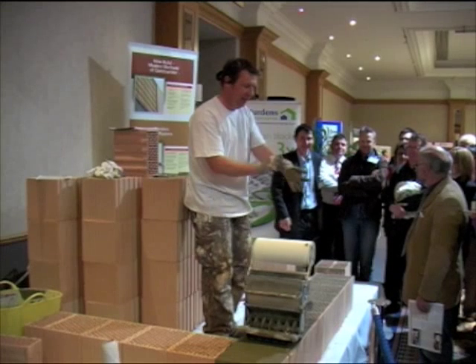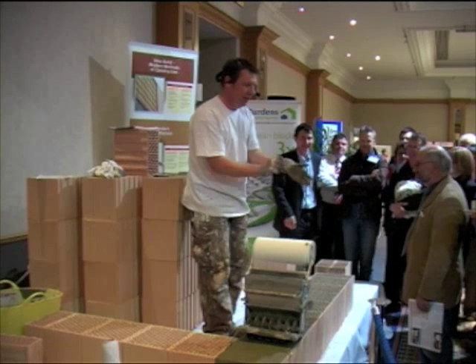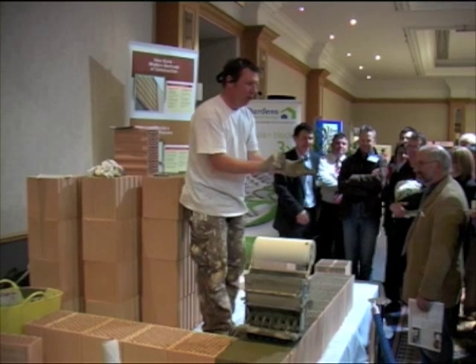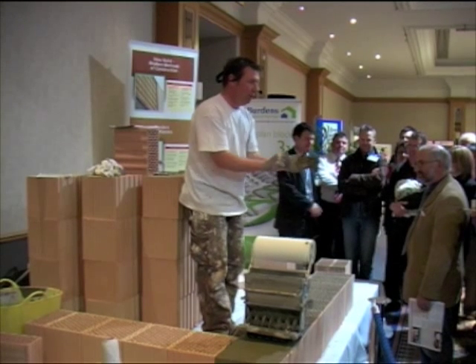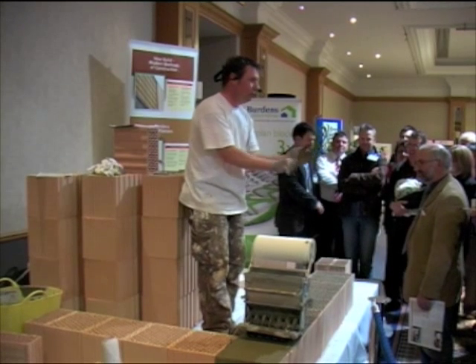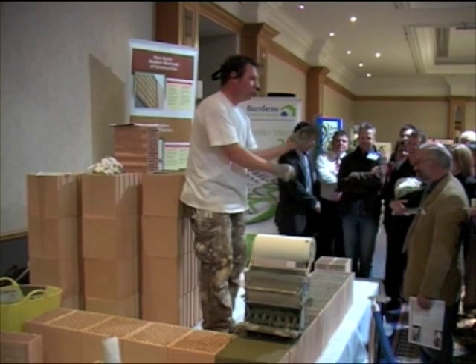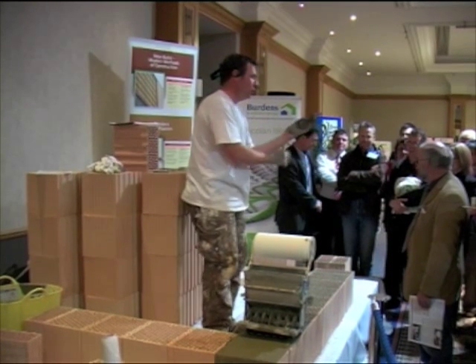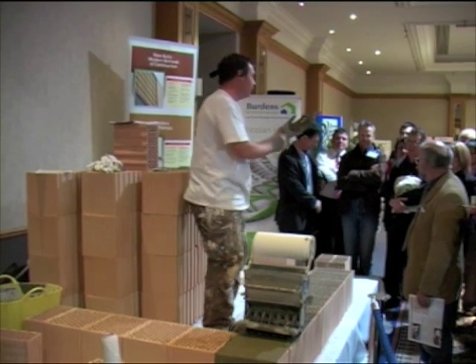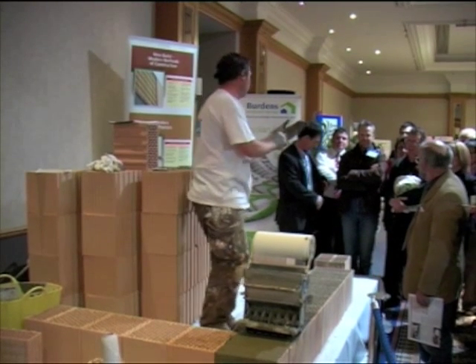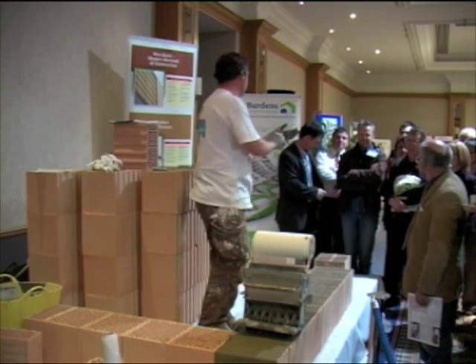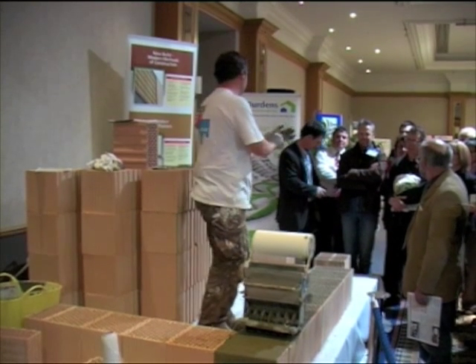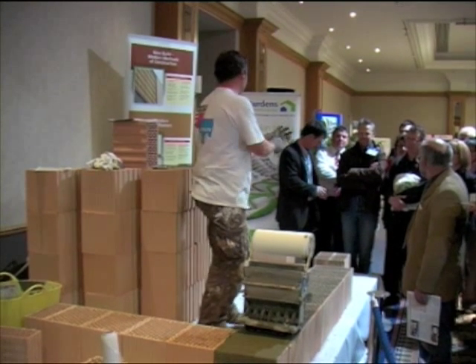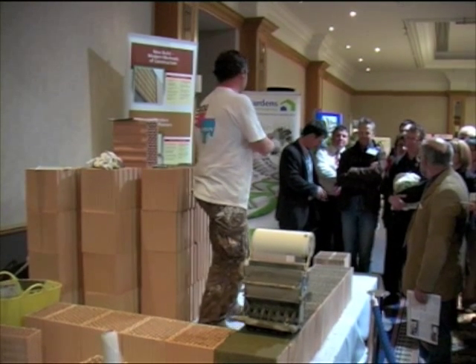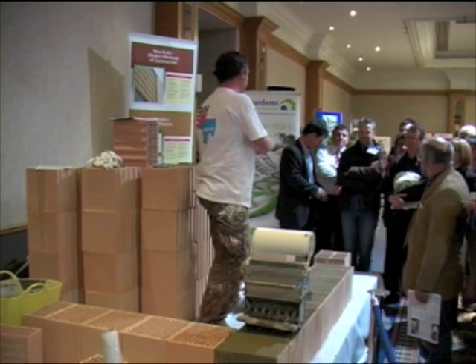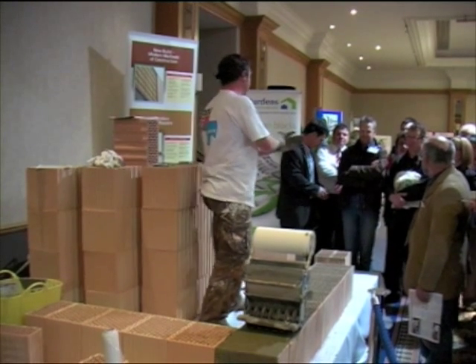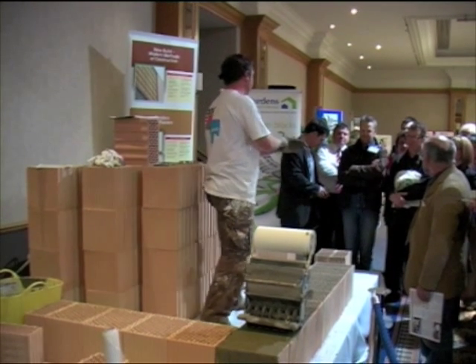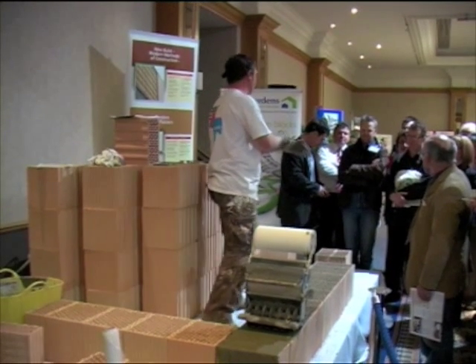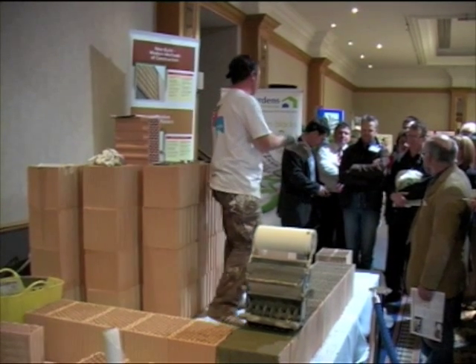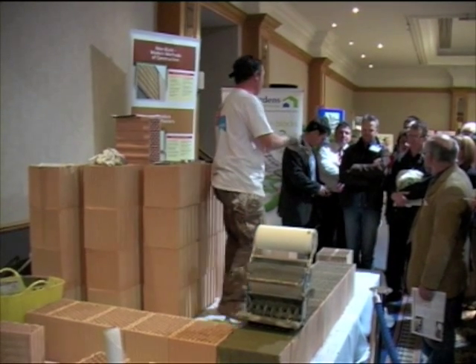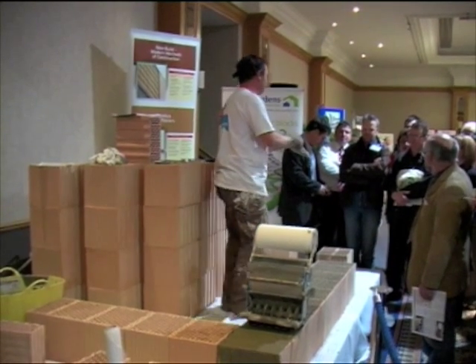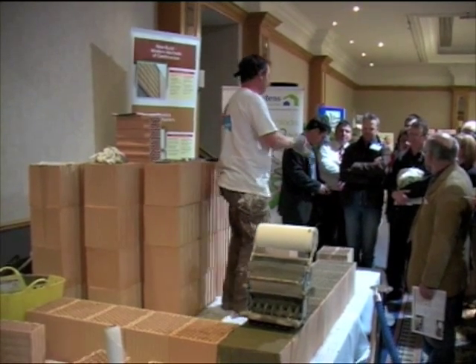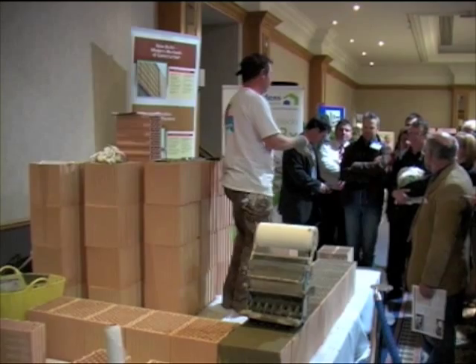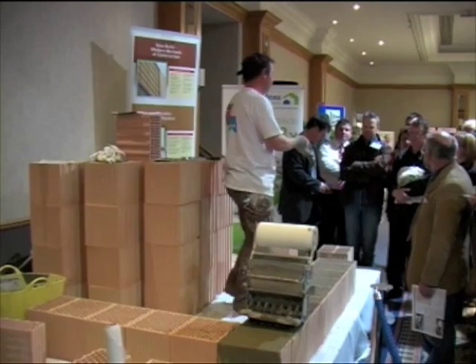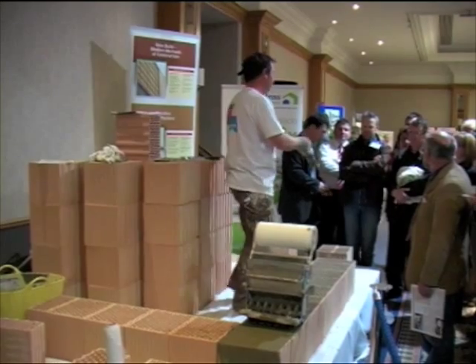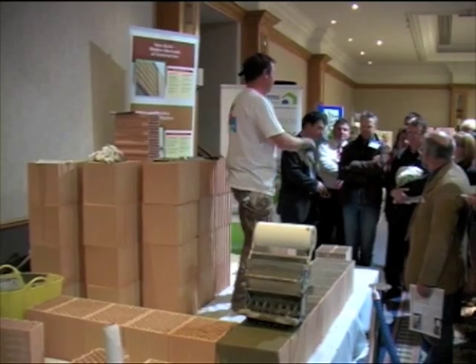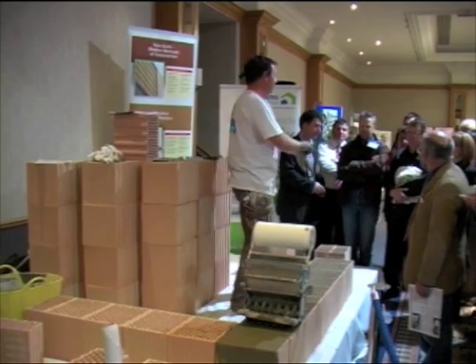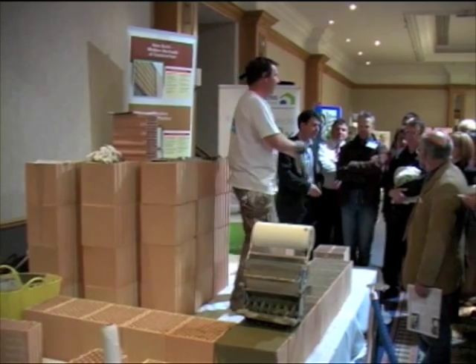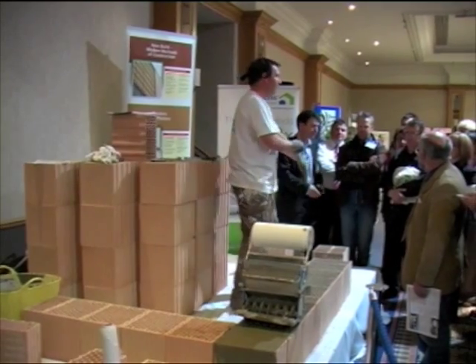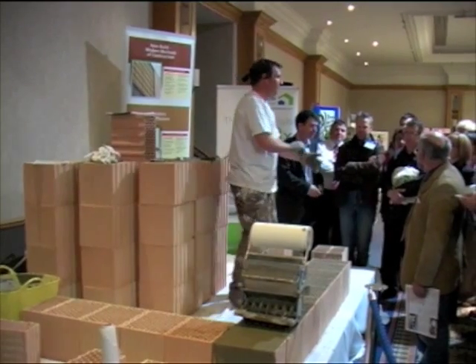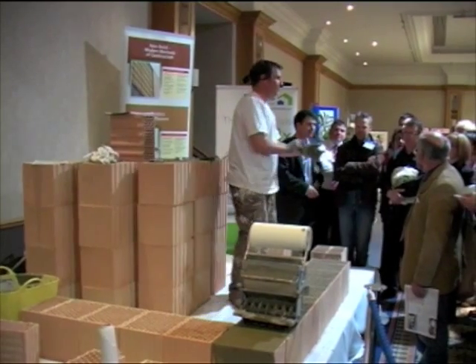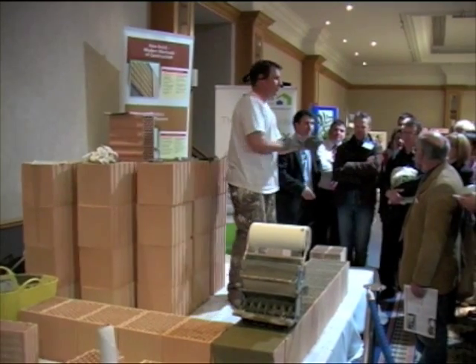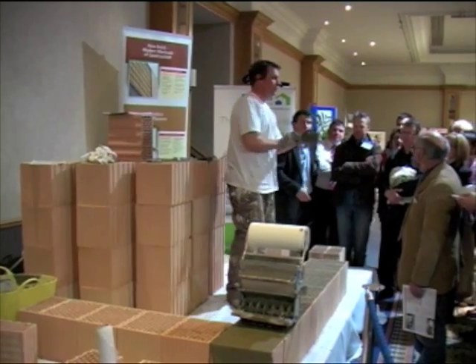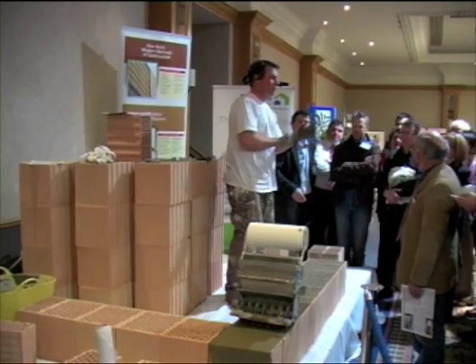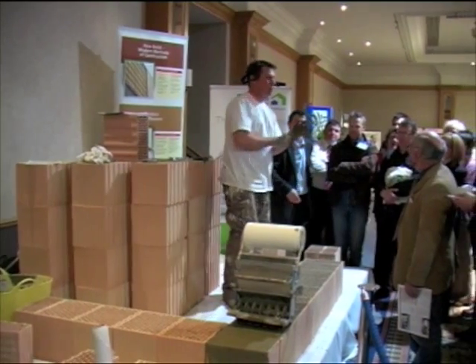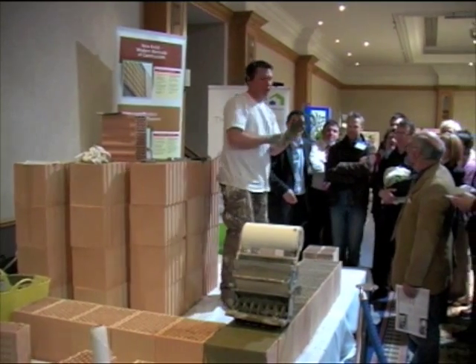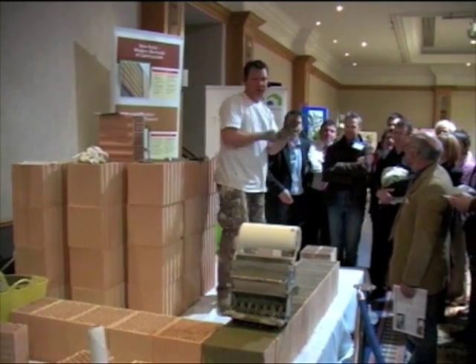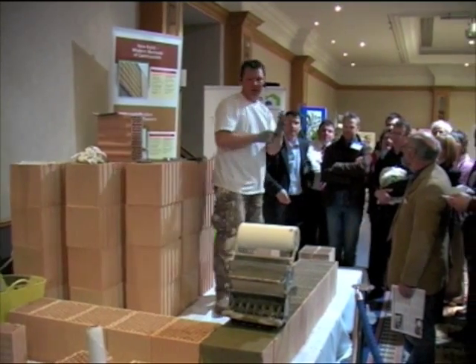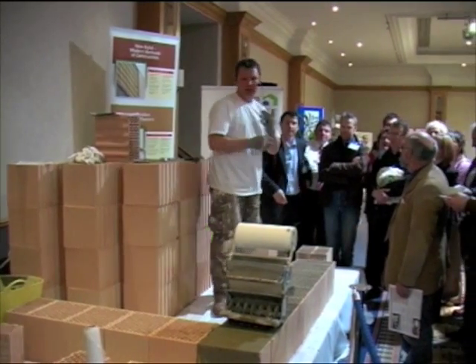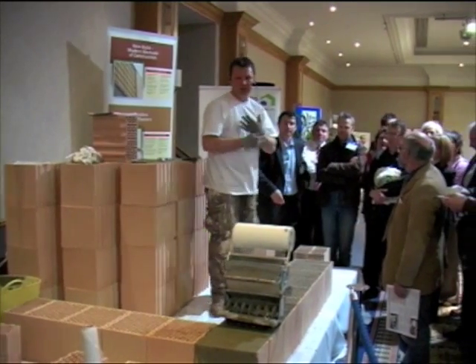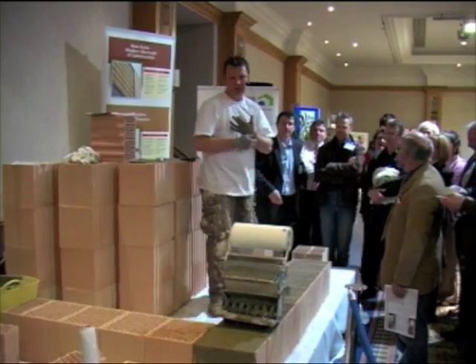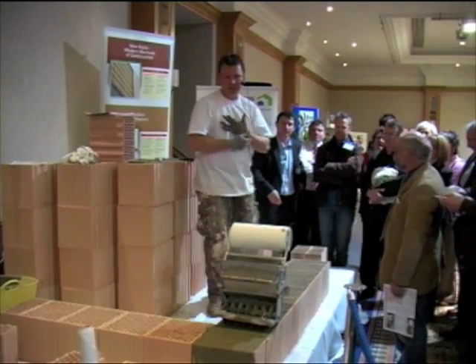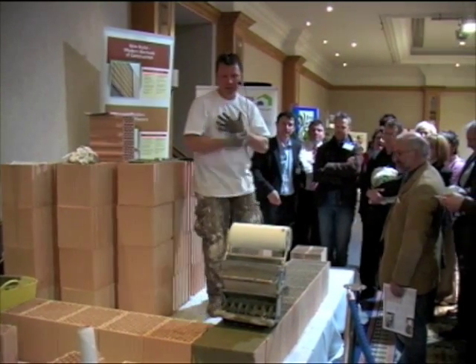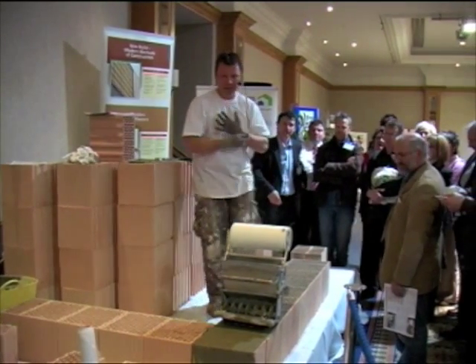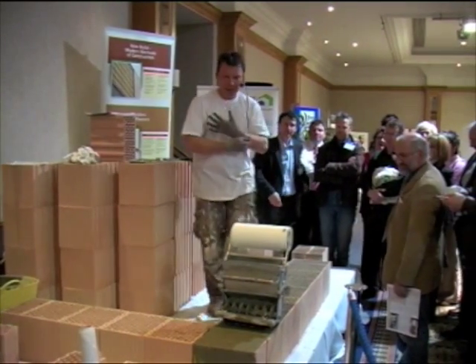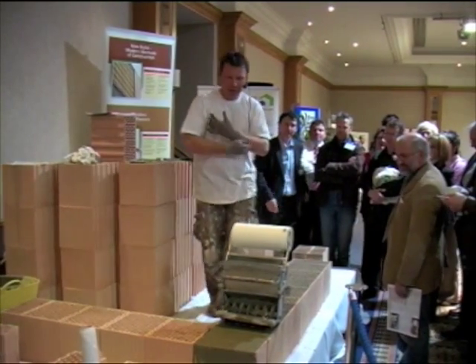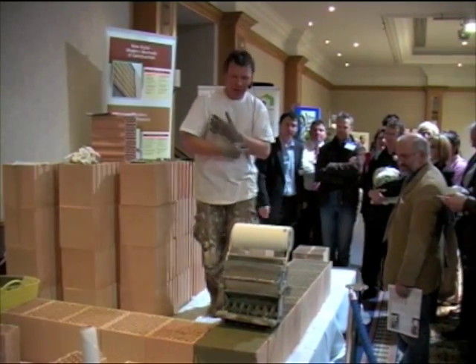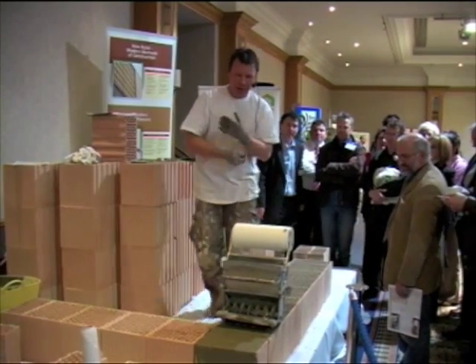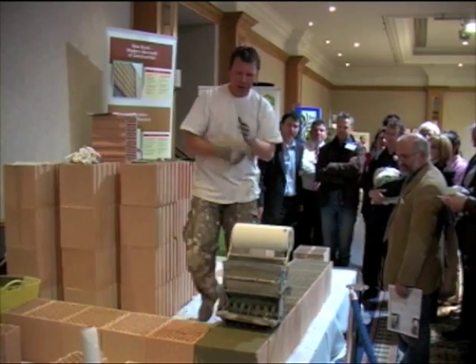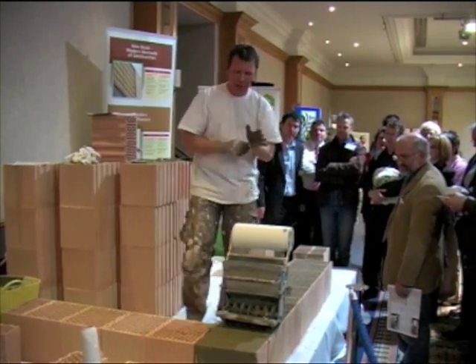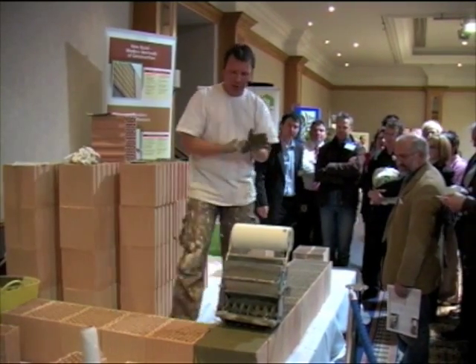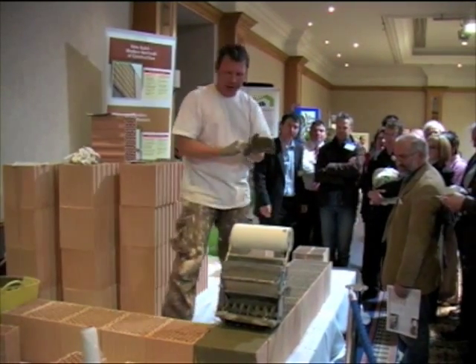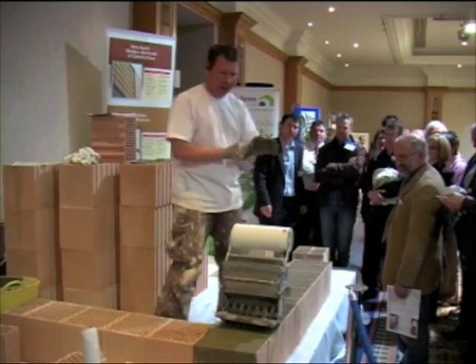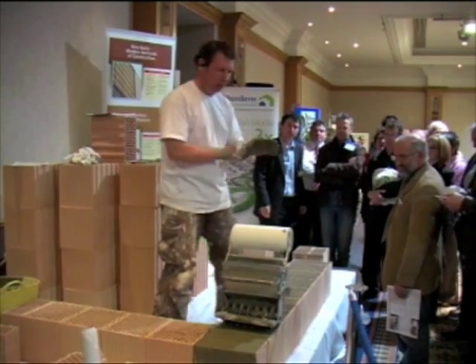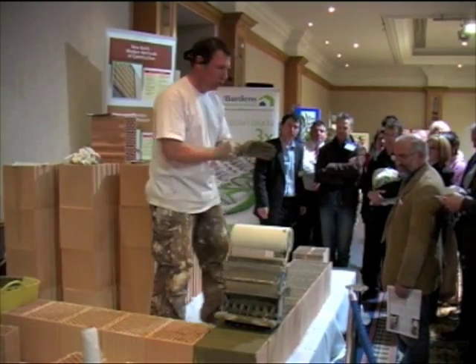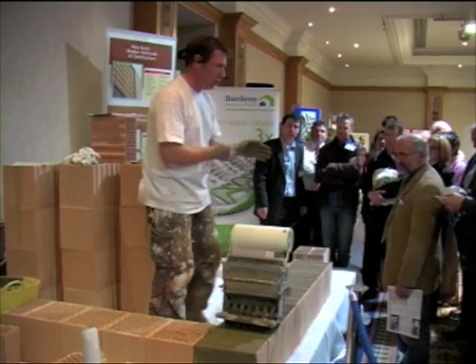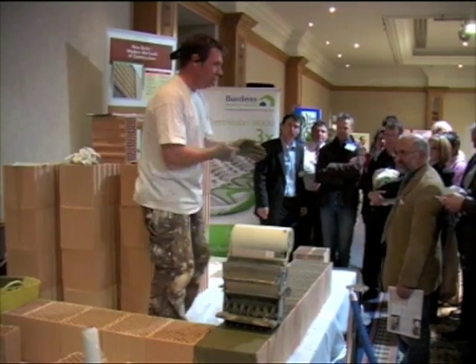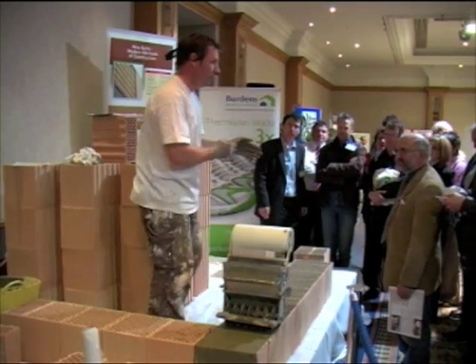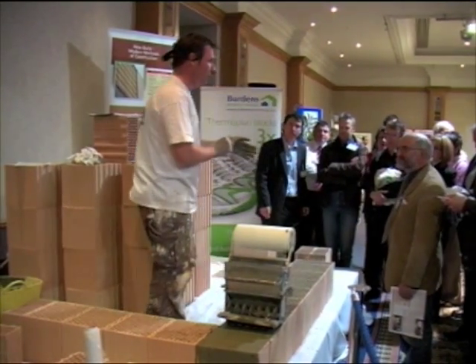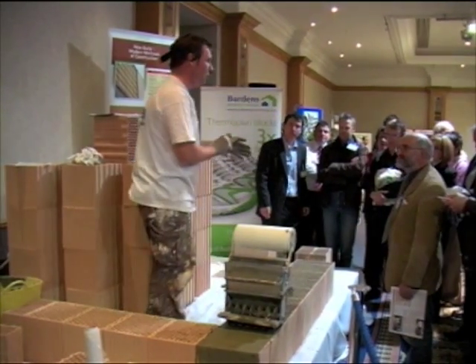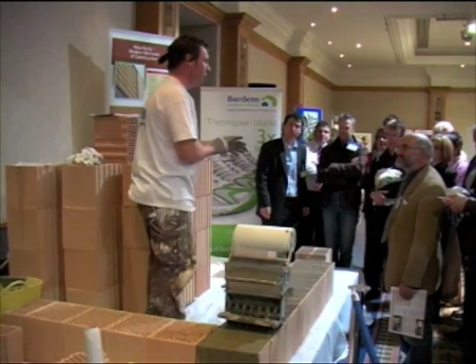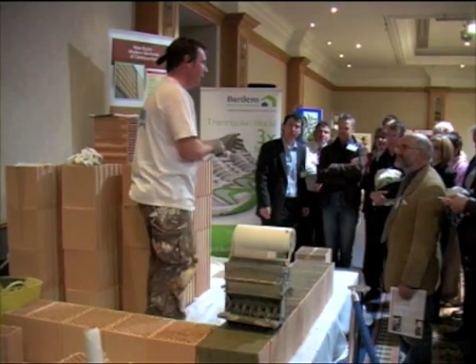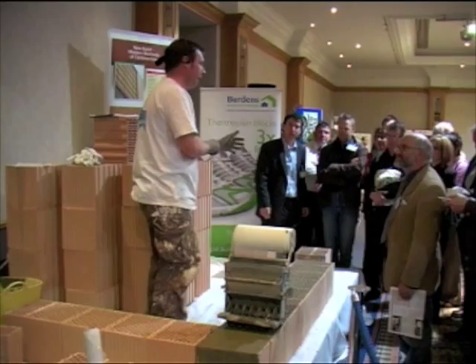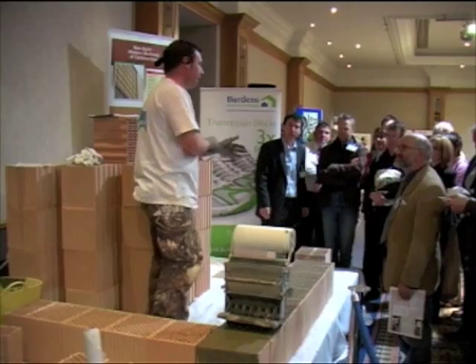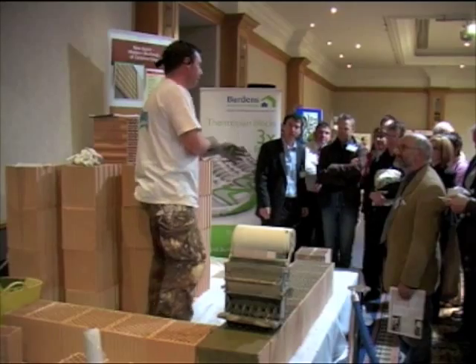I'm just going to show you a little bit how the build works. Obviously Neil's gone through all the technical stuff, so I'm just going to show you the box of lathe.